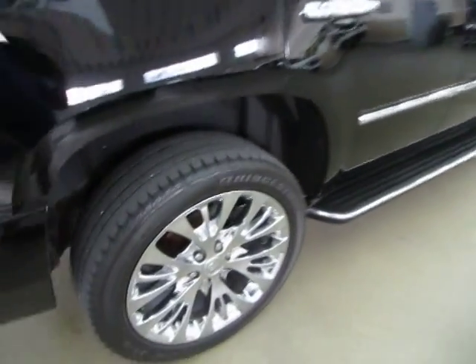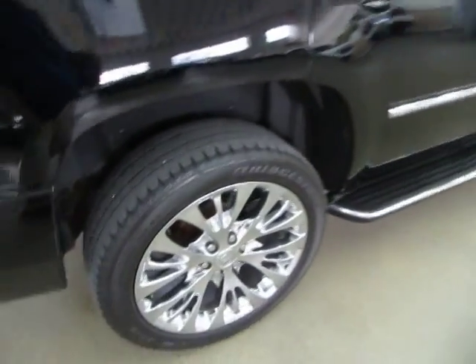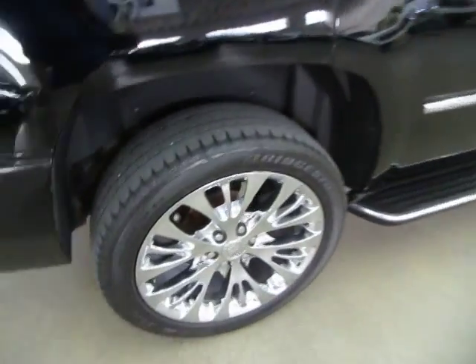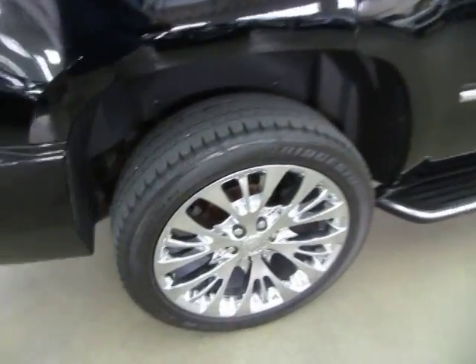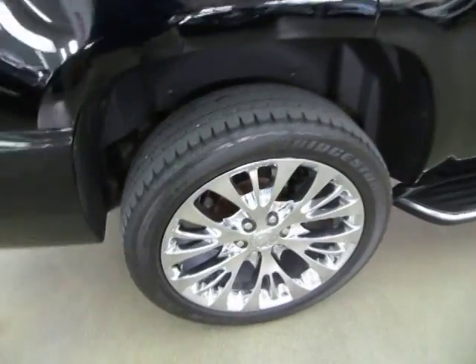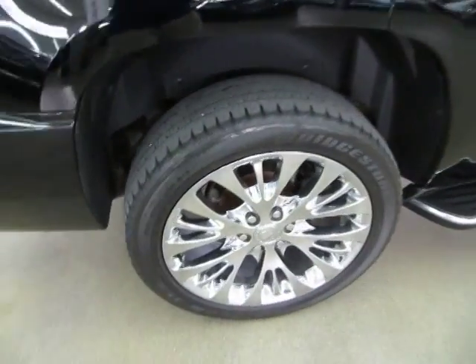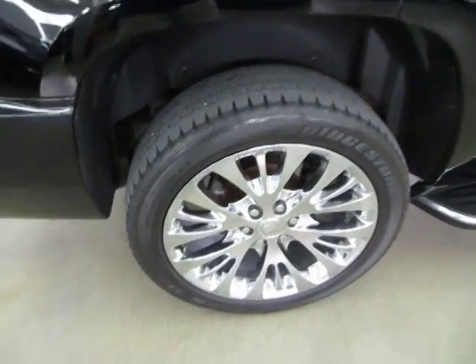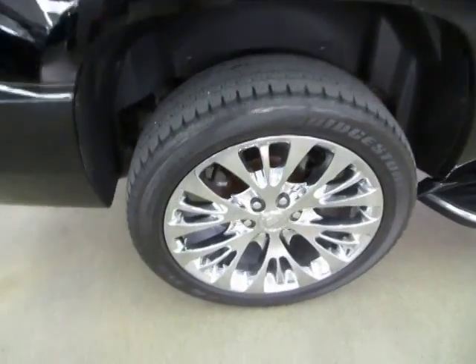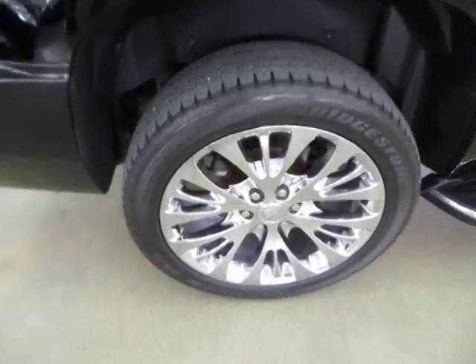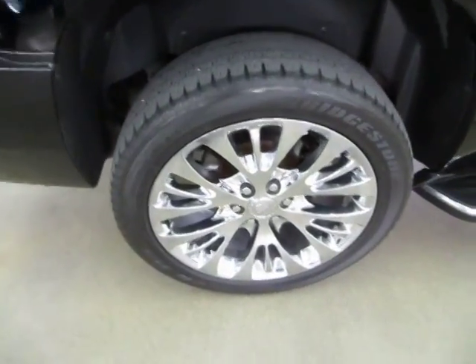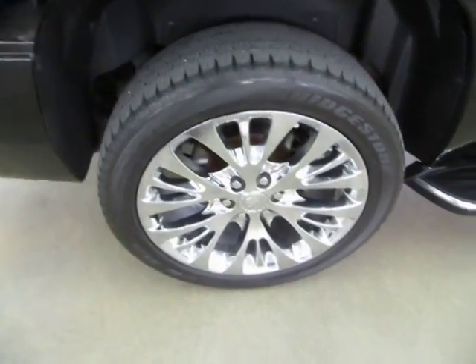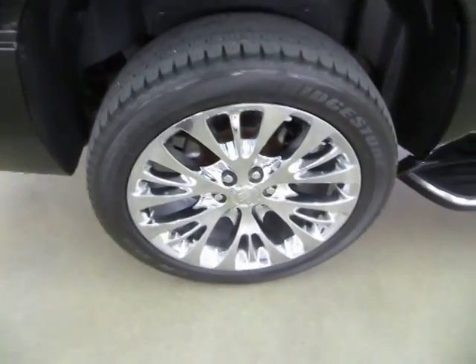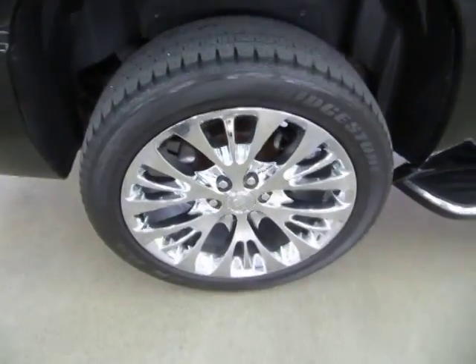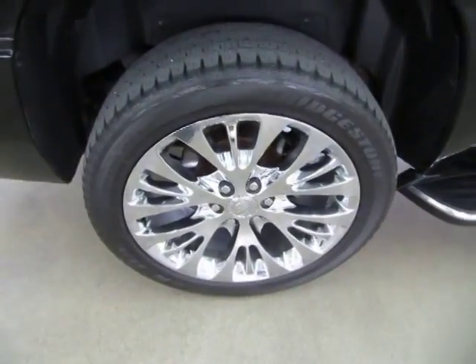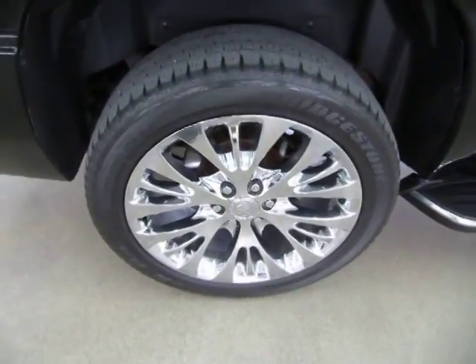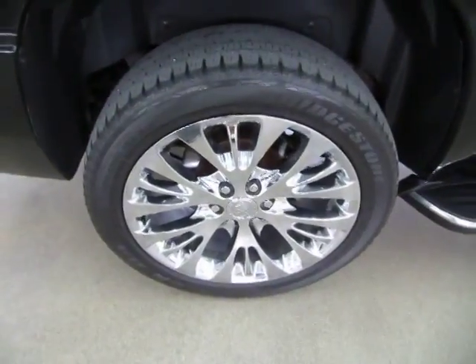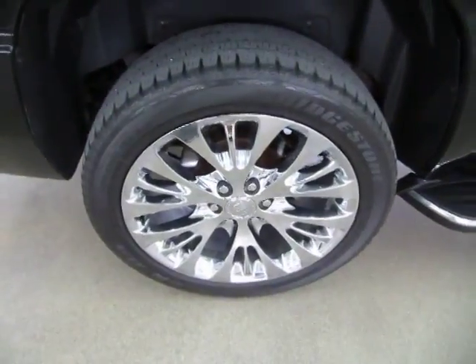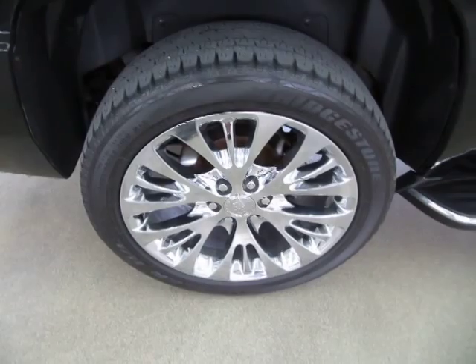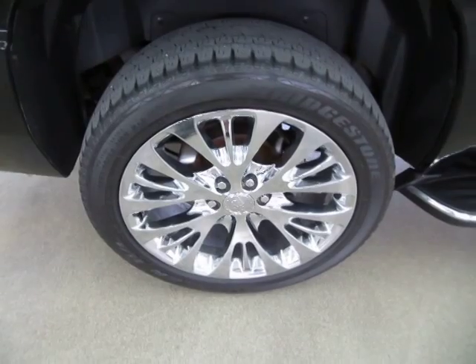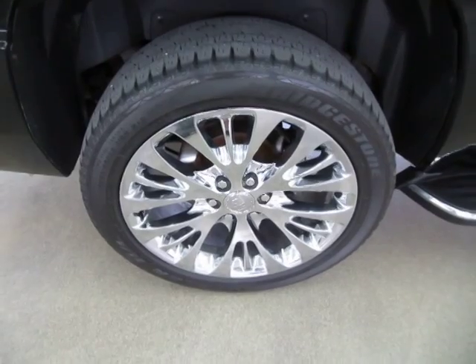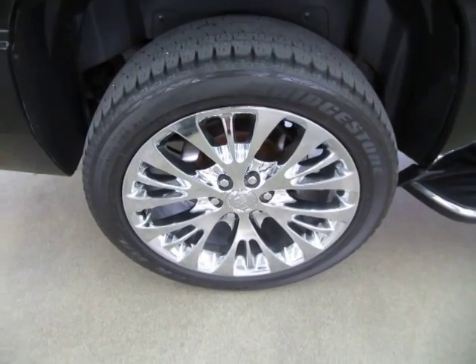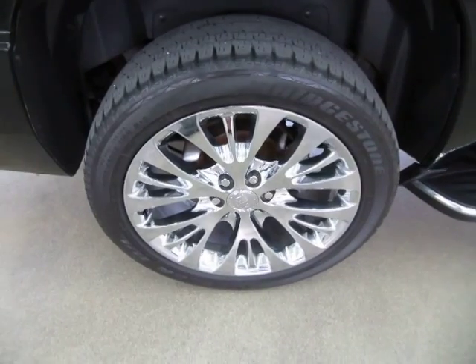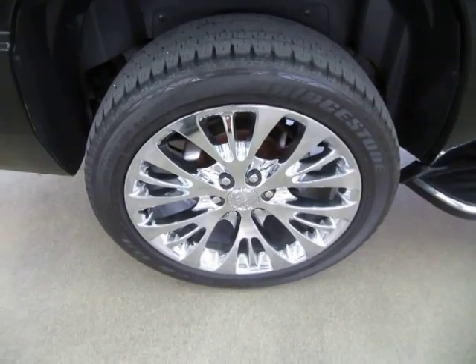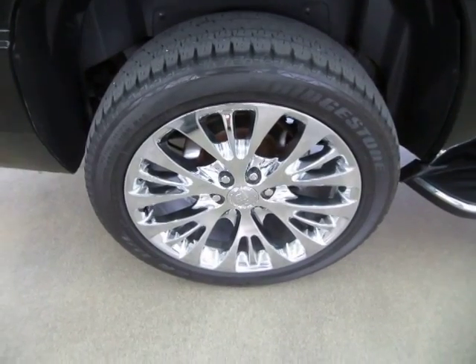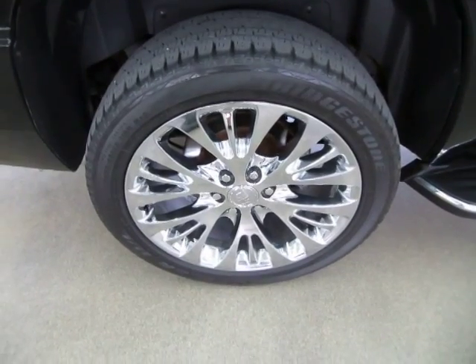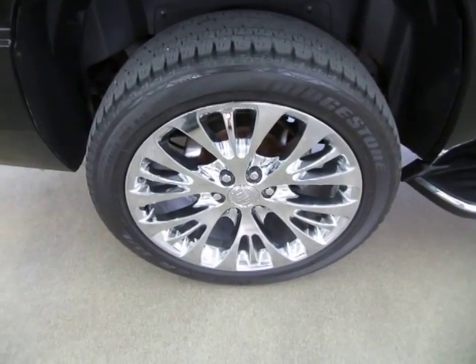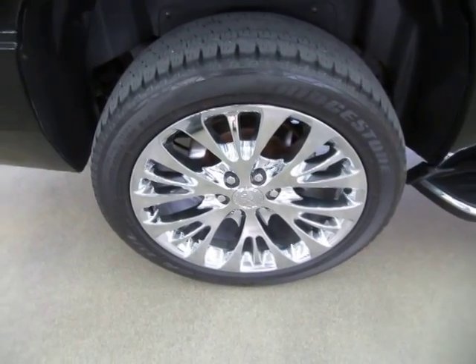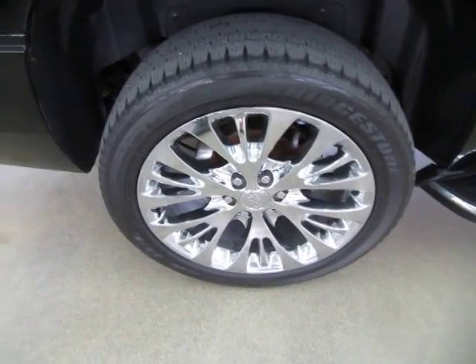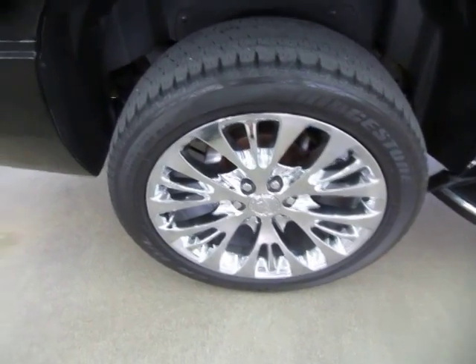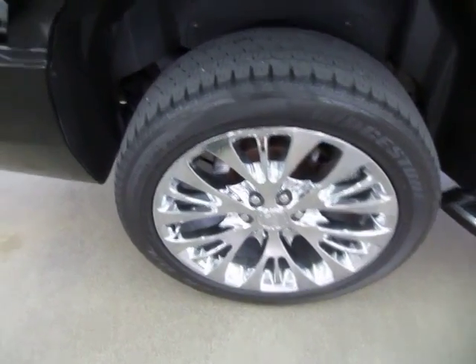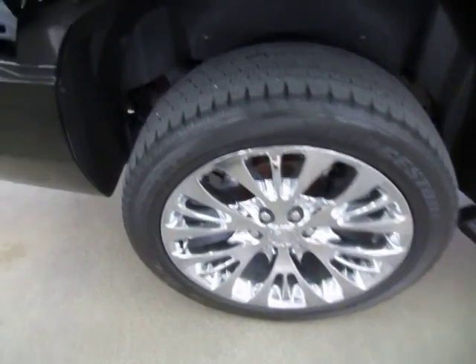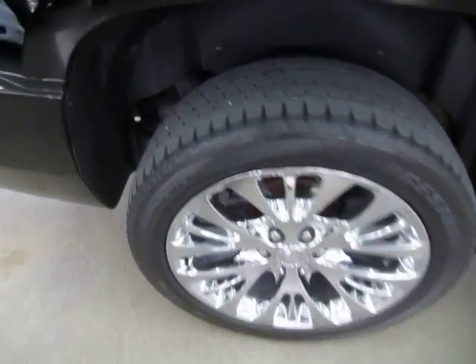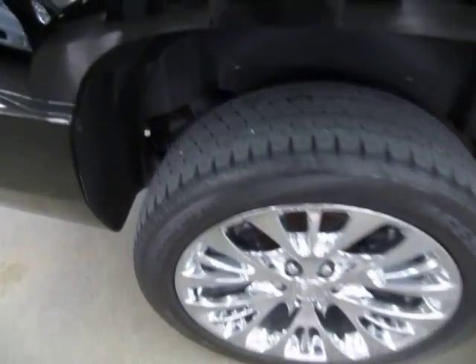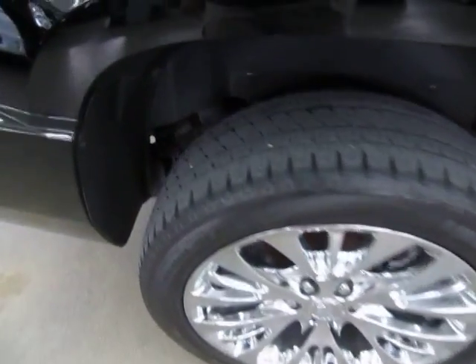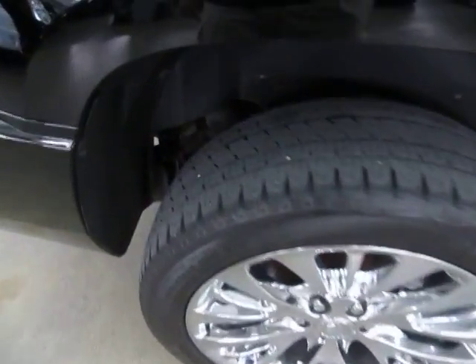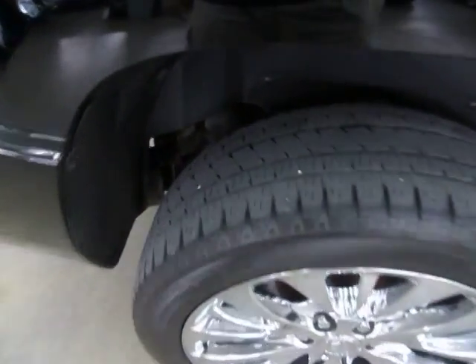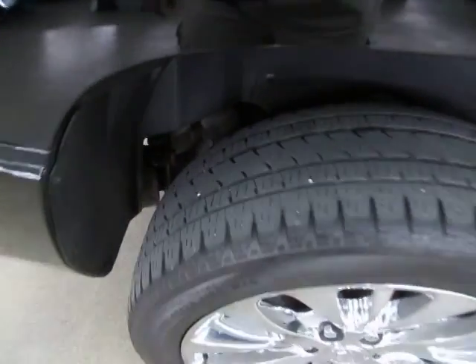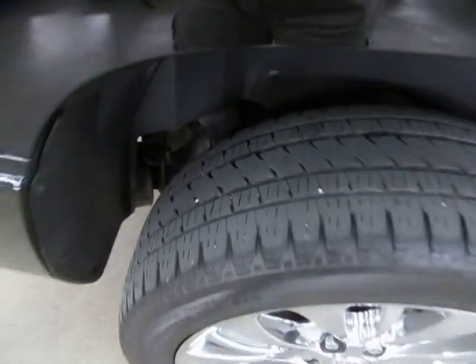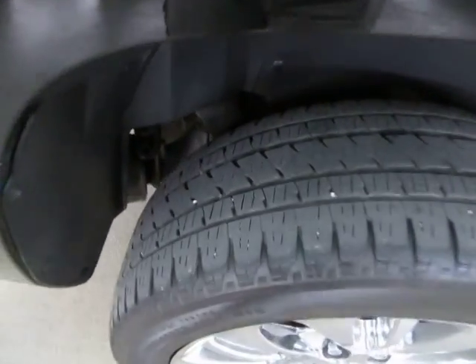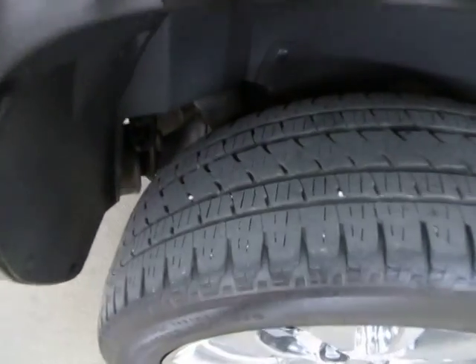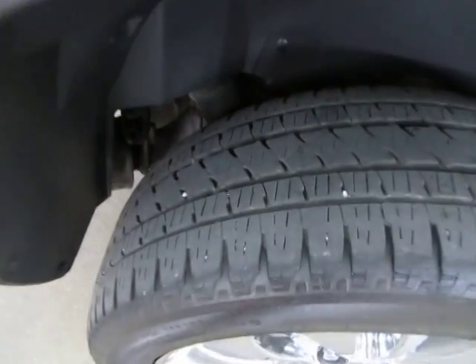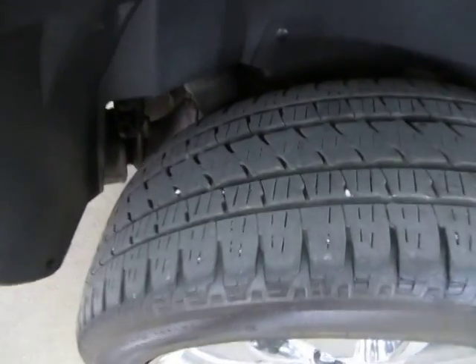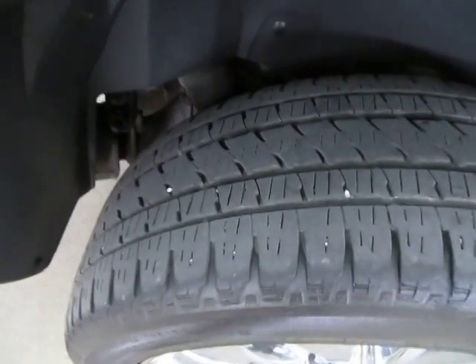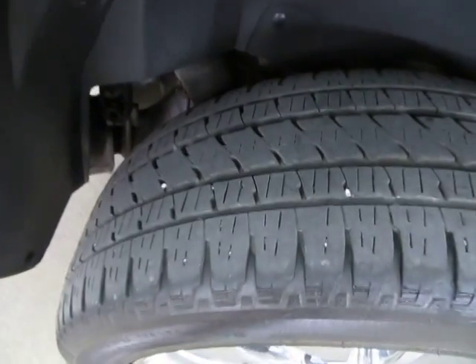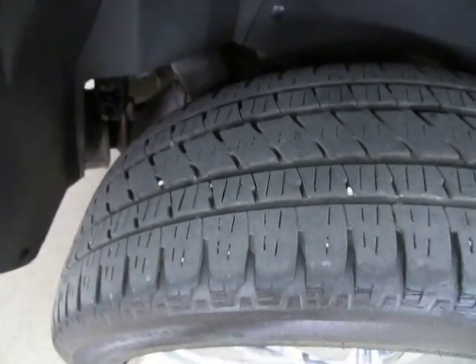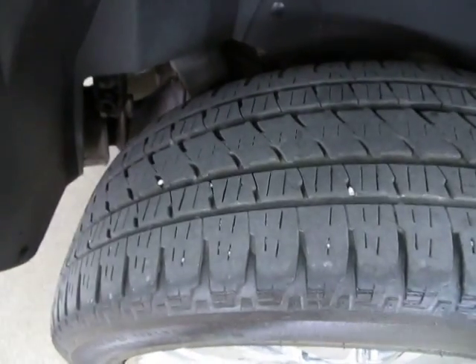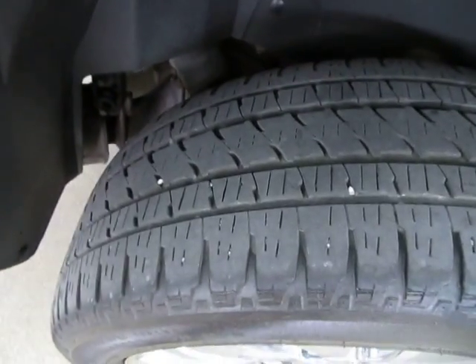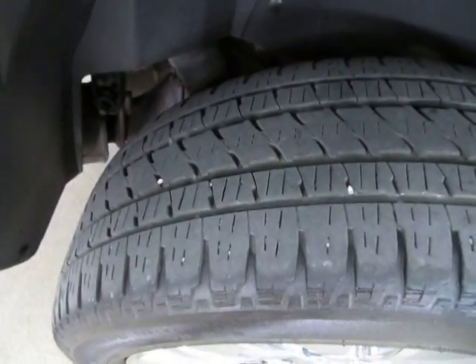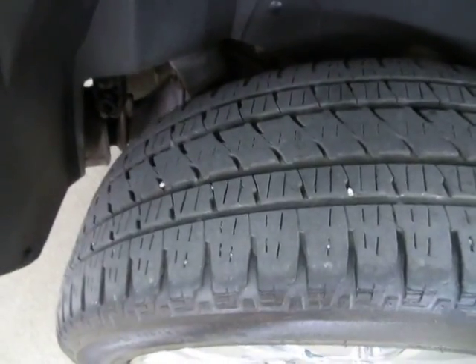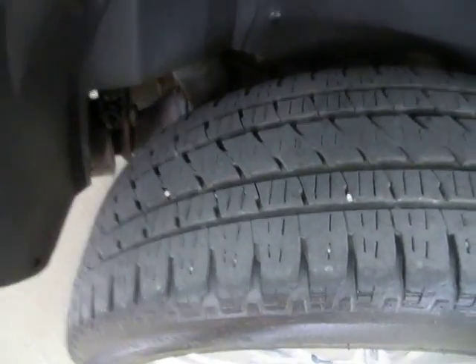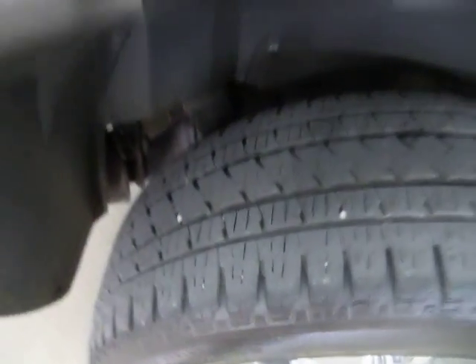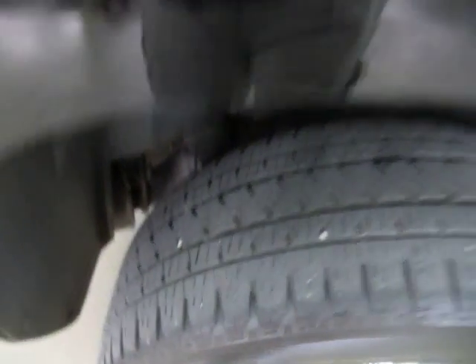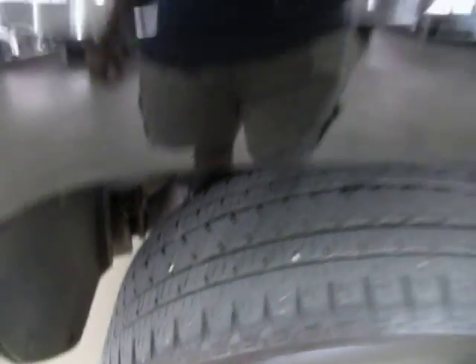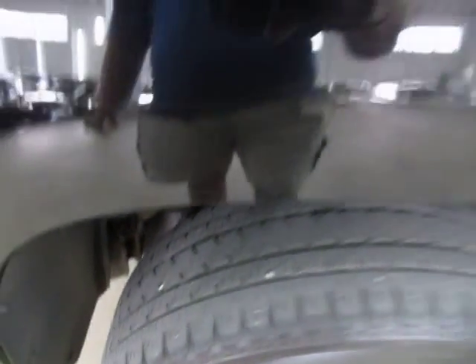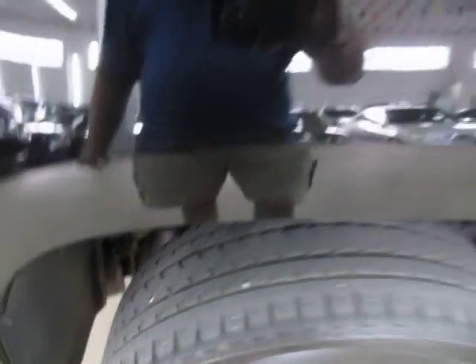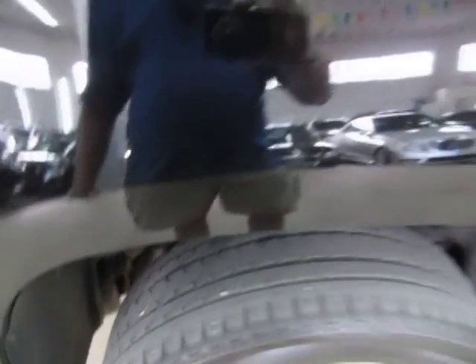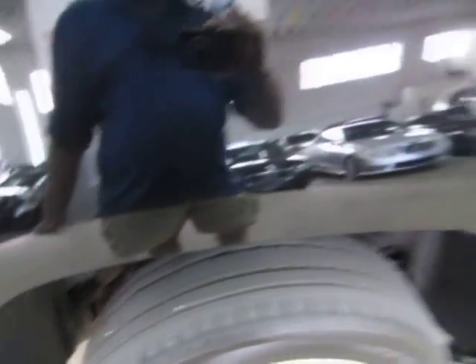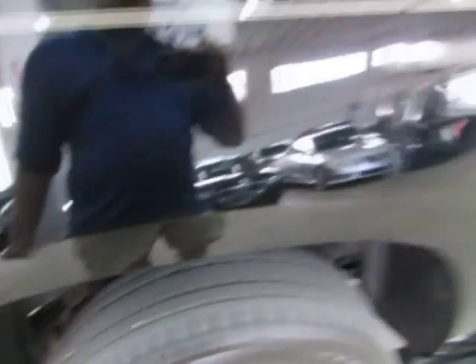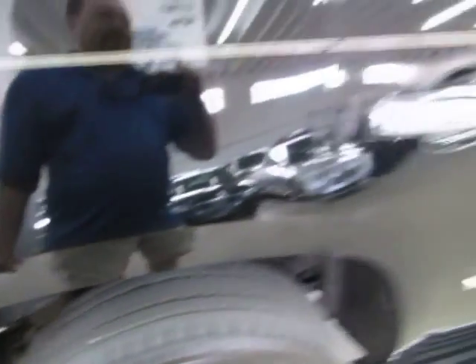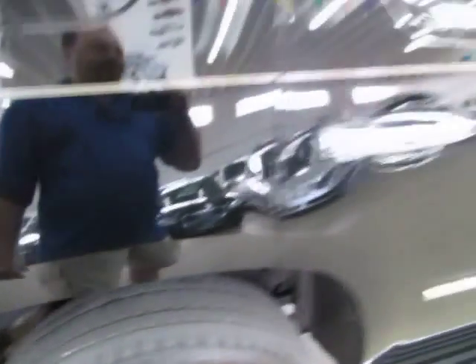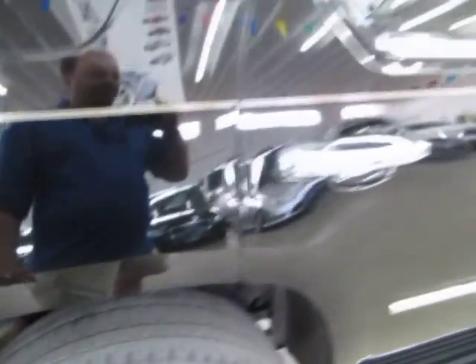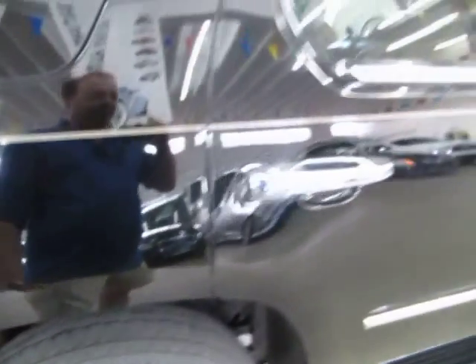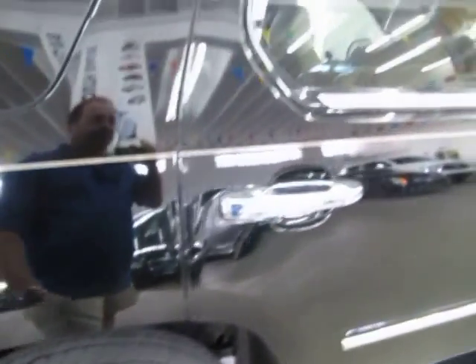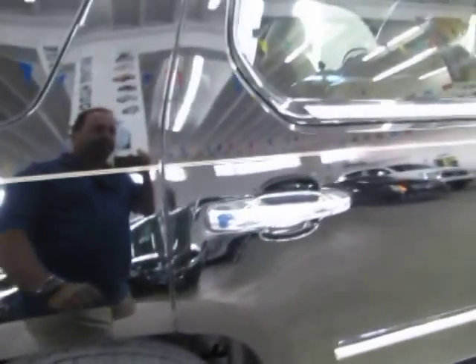Got the 22 inch factory chrome wheels with Bridgestone tires. The tires are not new but they're still in pretty good shape — they don't need to be replaced just yet.